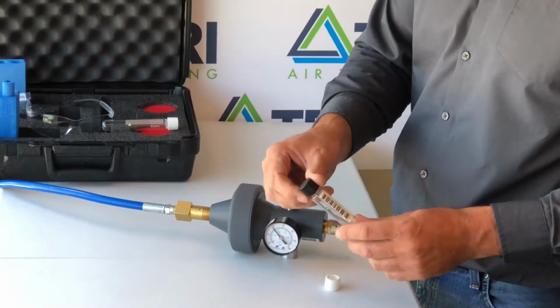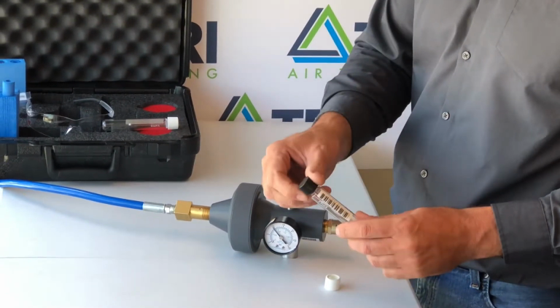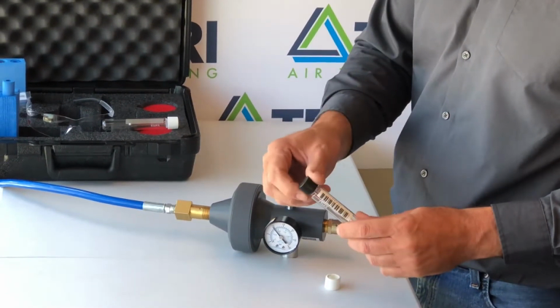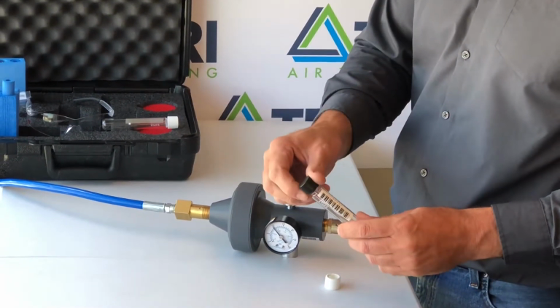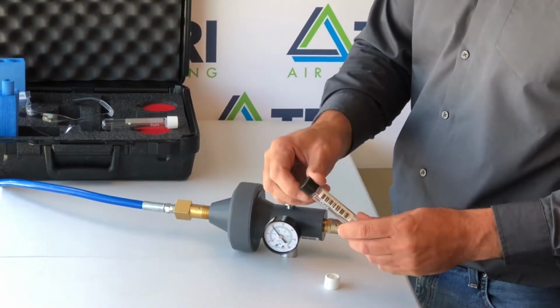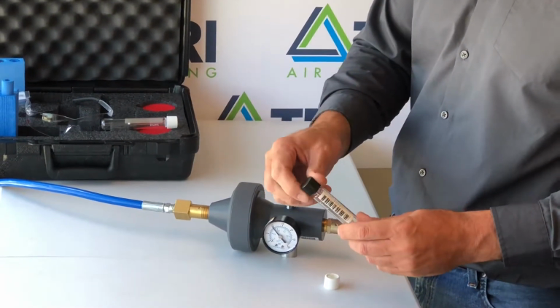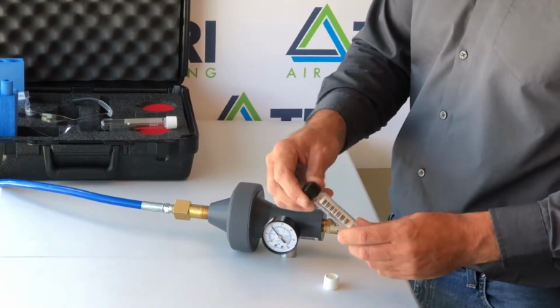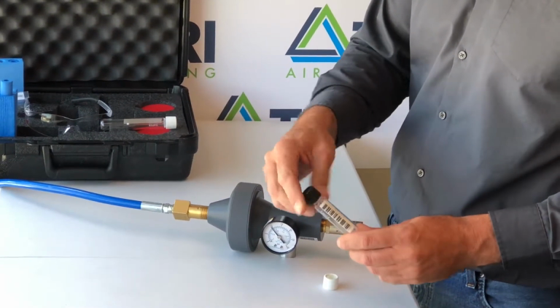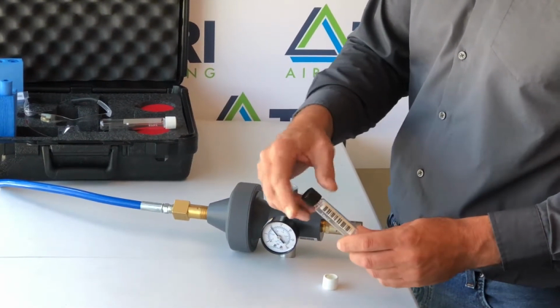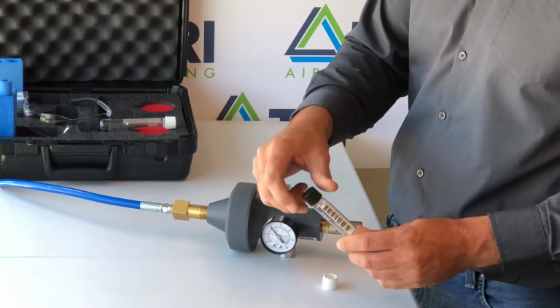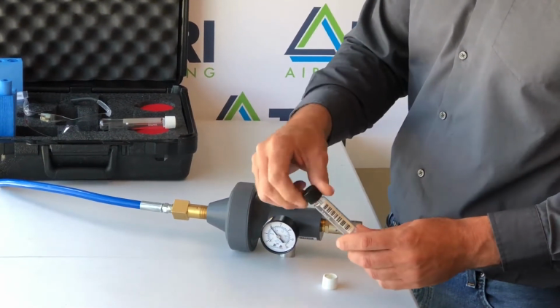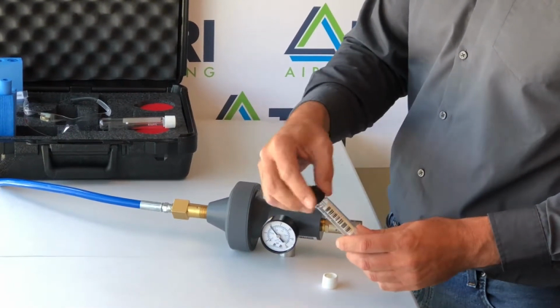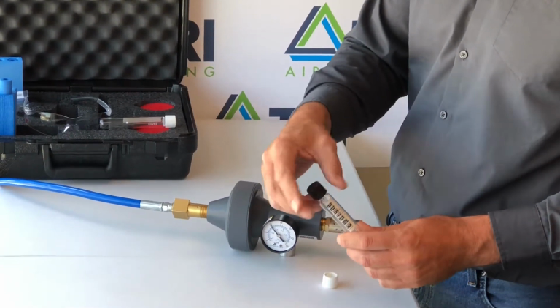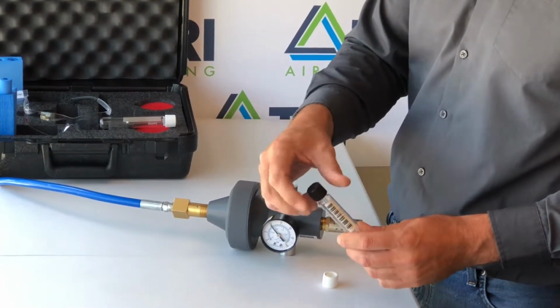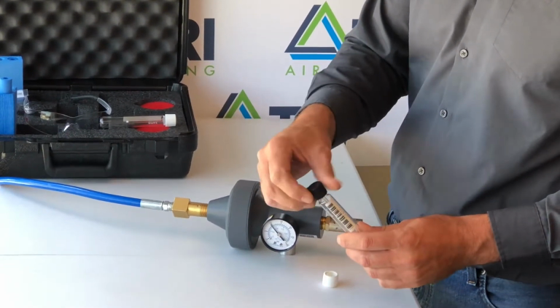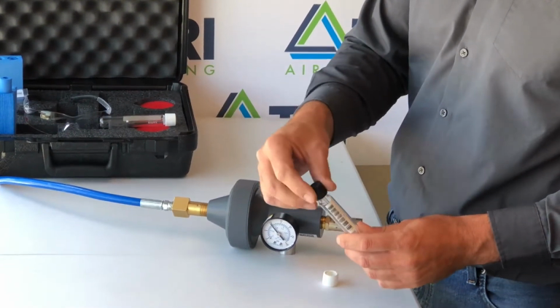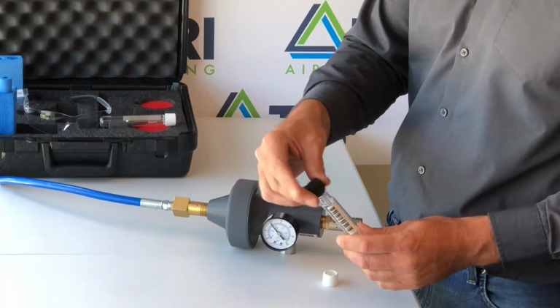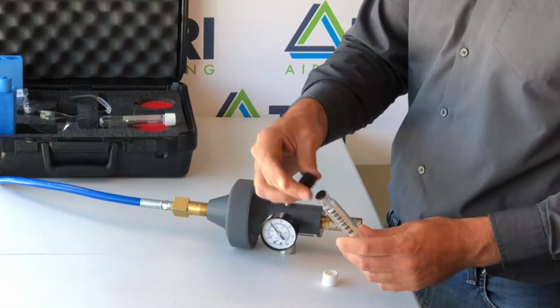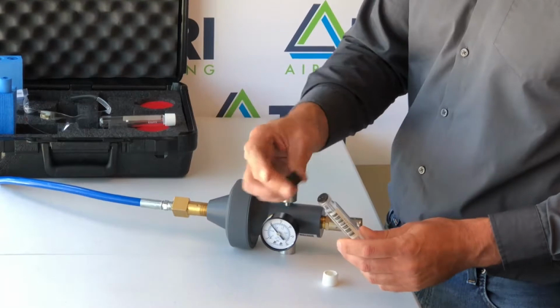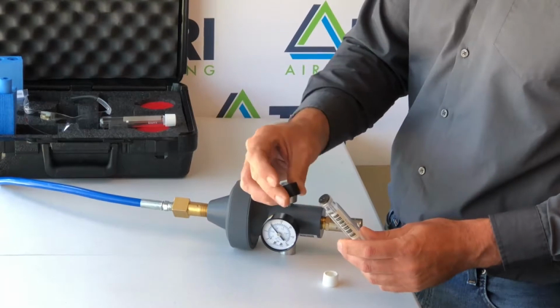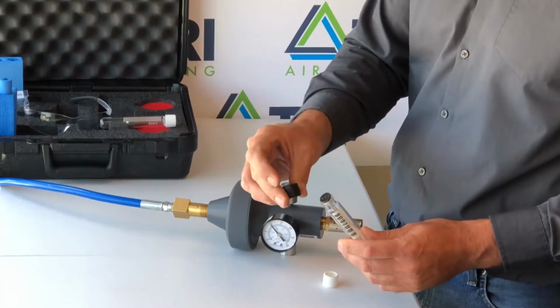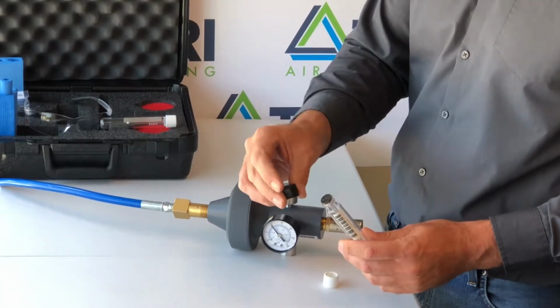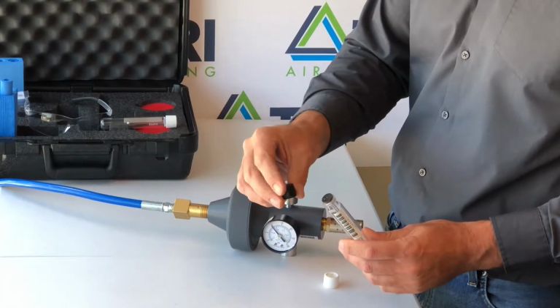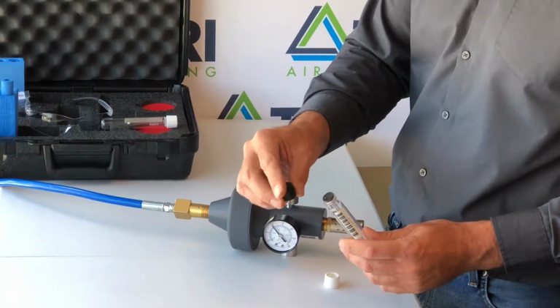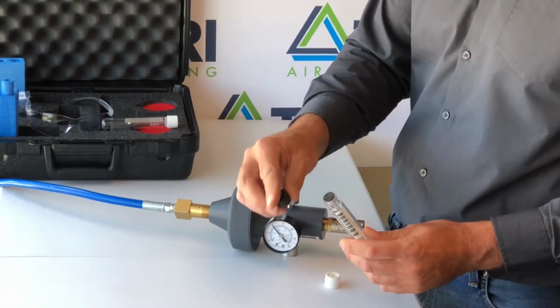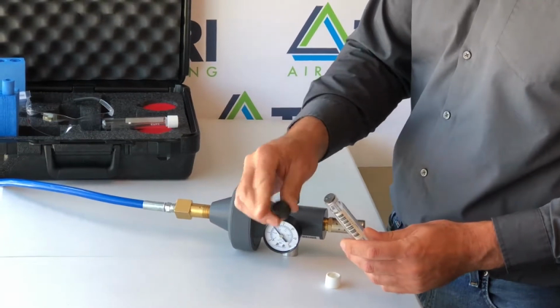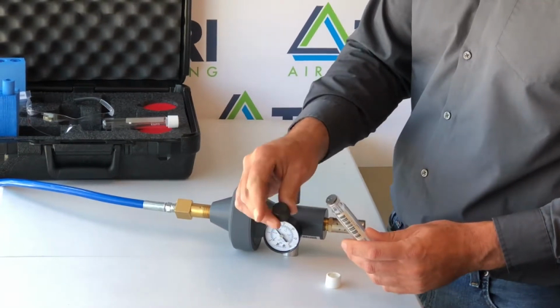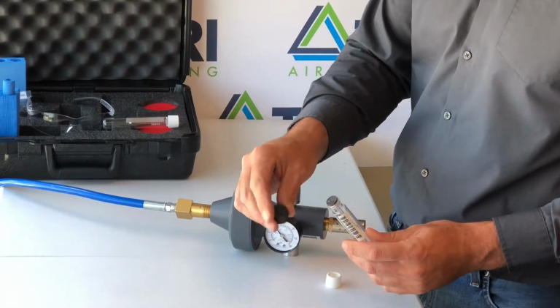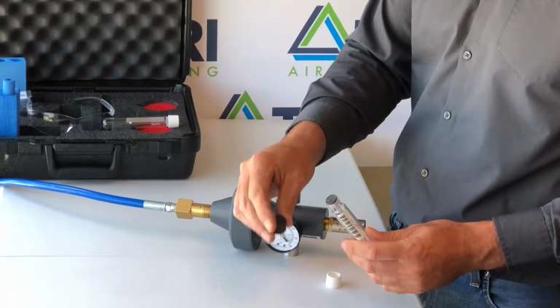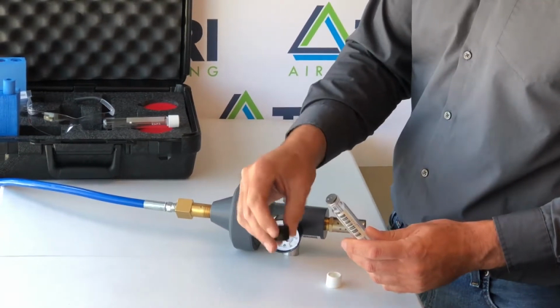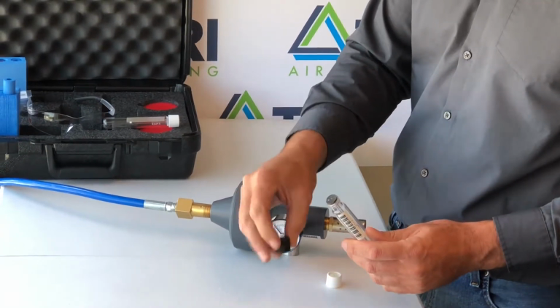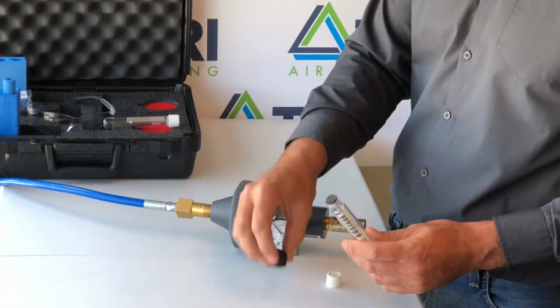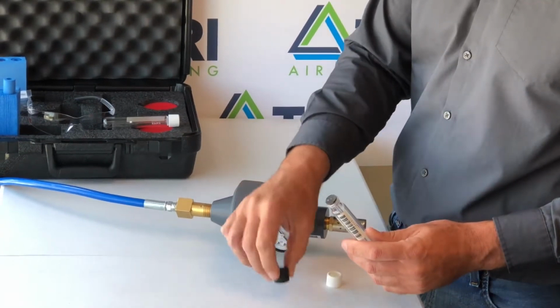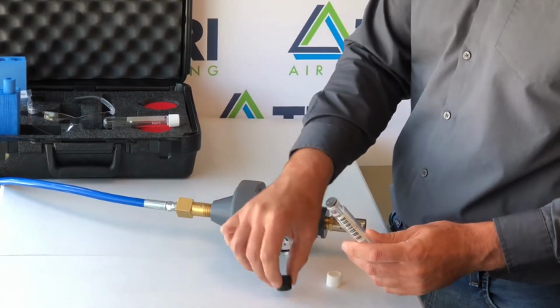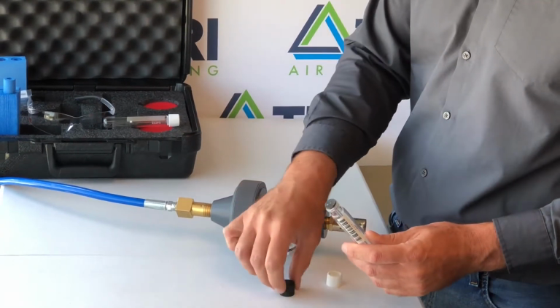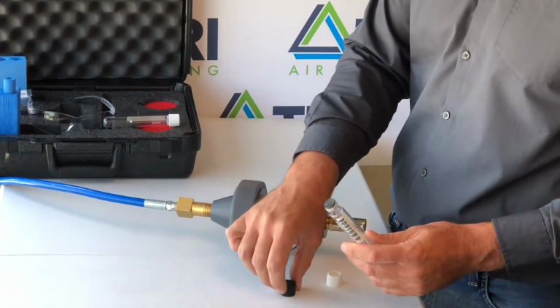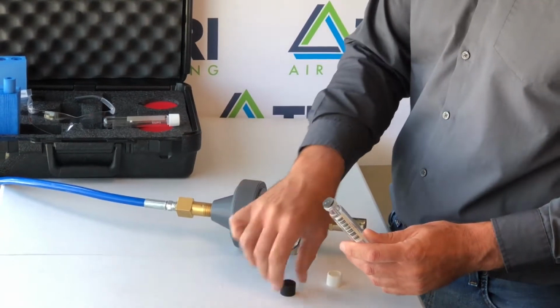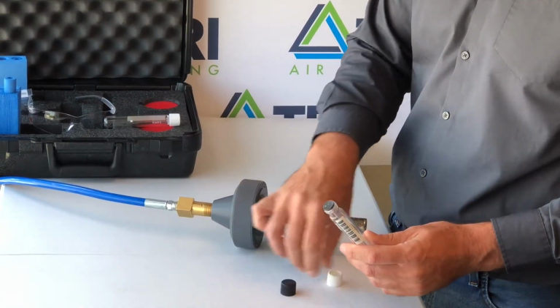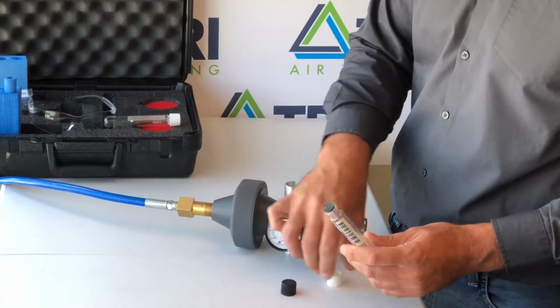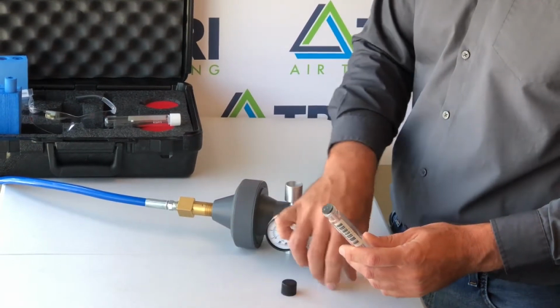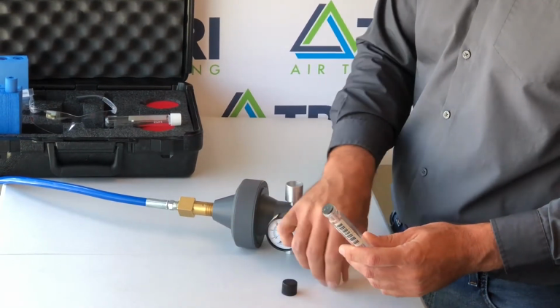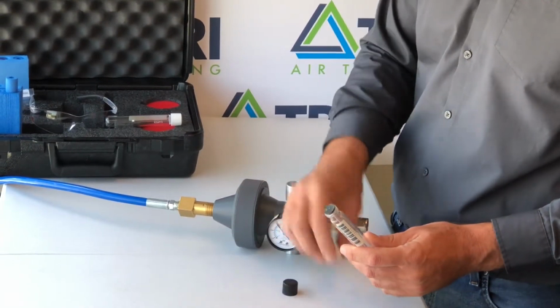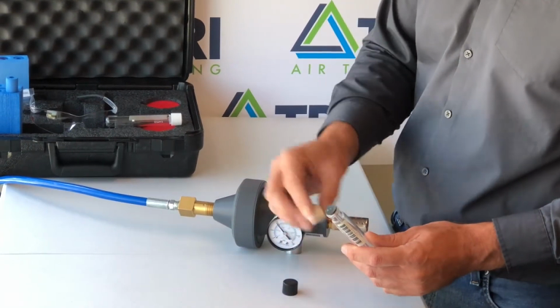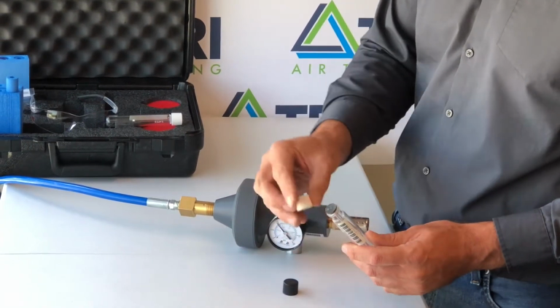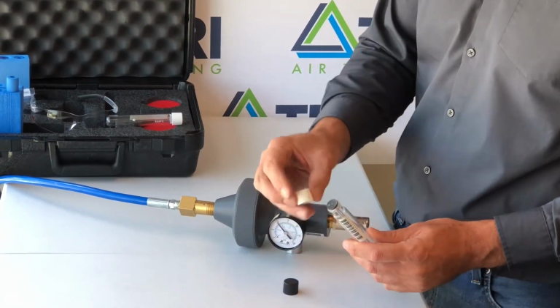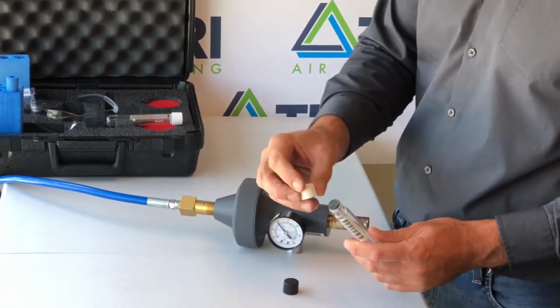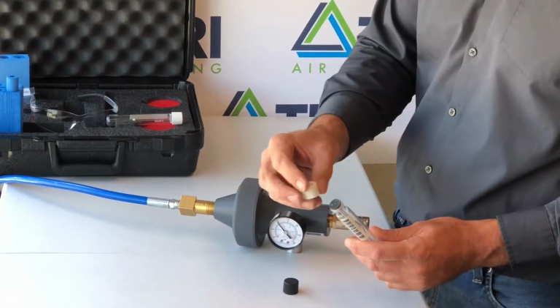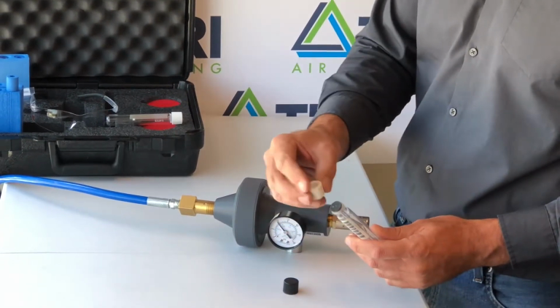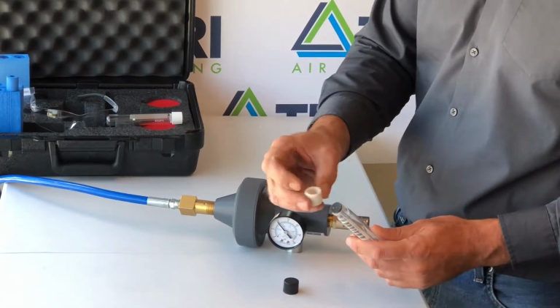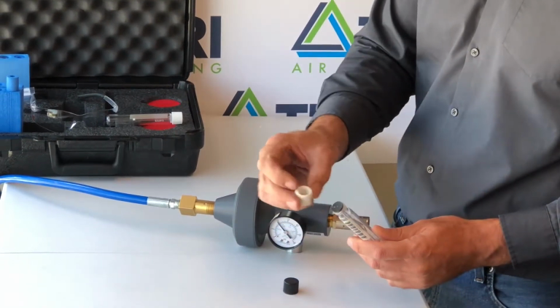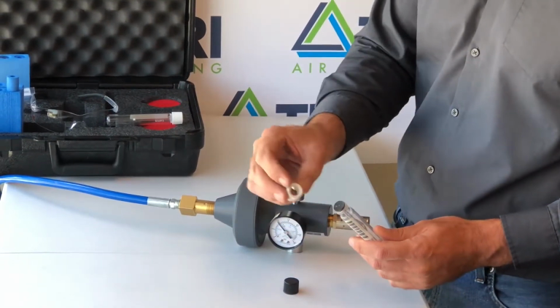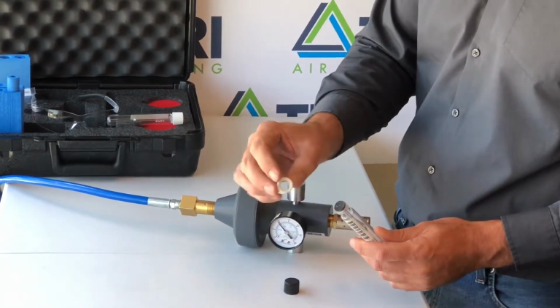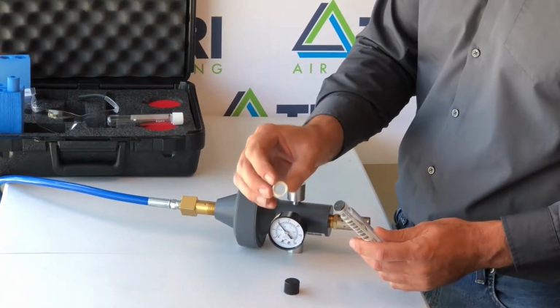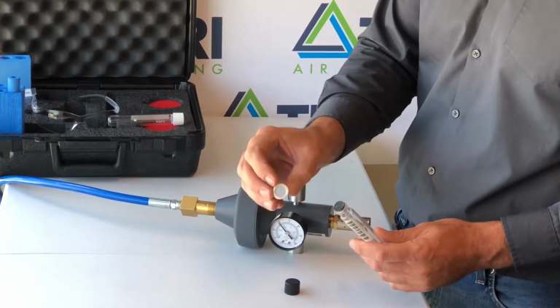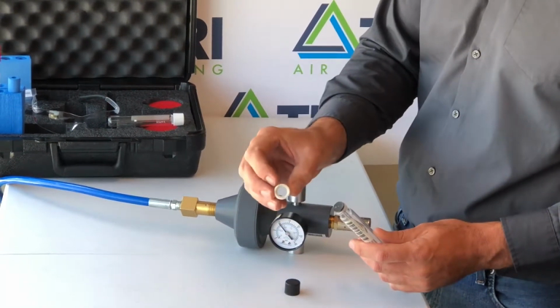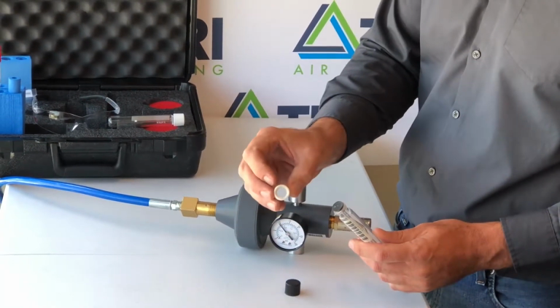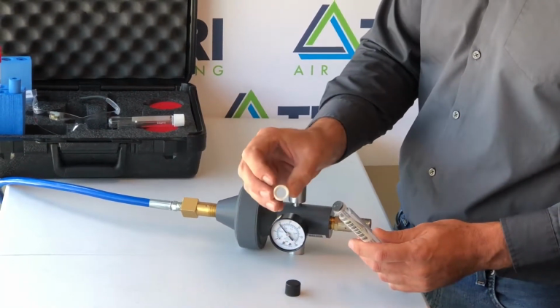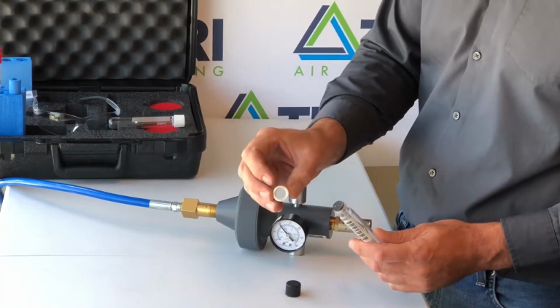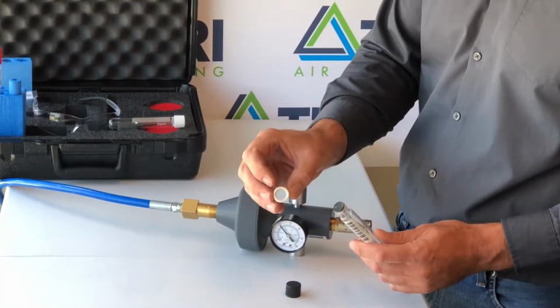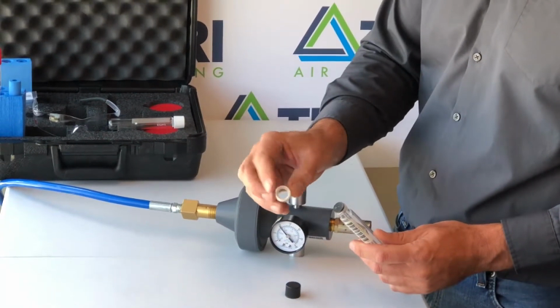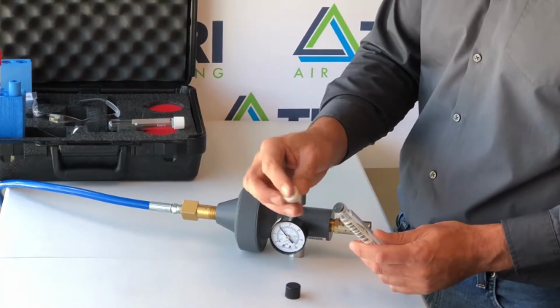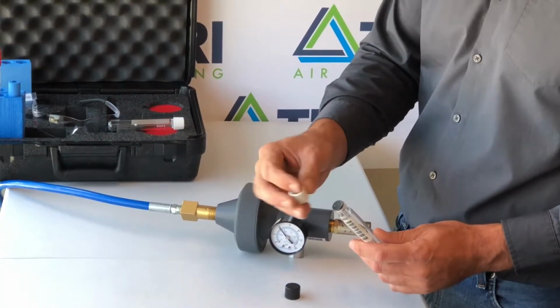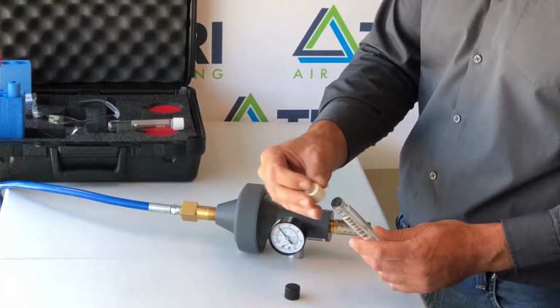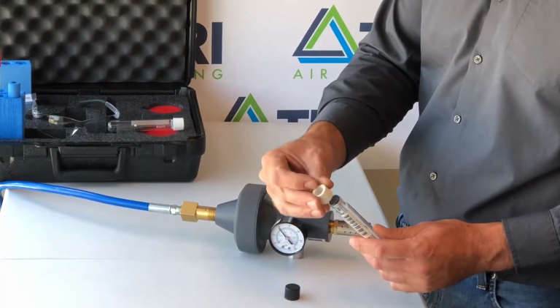To collect your sample you need to remove the shipping cap — the black cap — and install the white sampling cap with the center cut out.